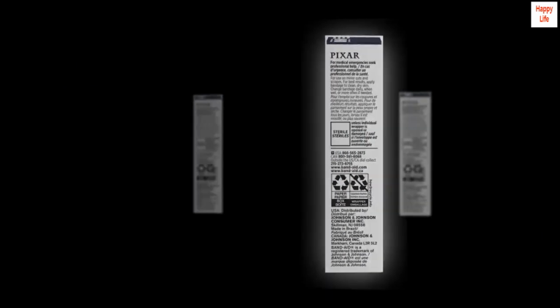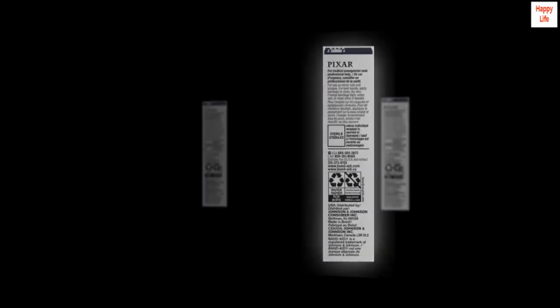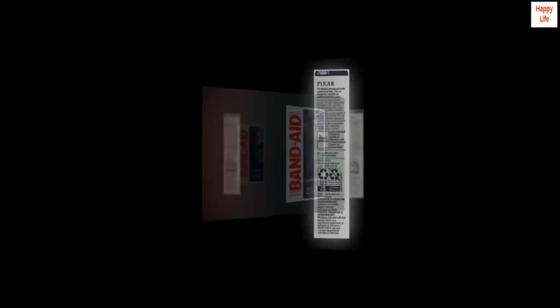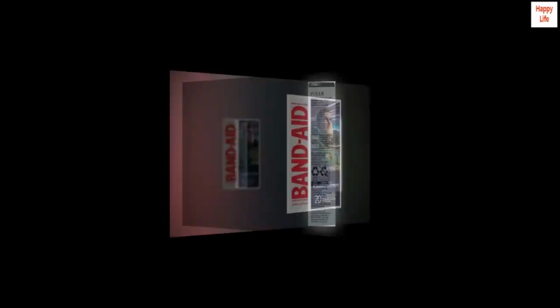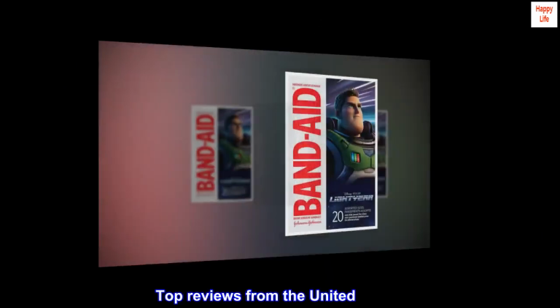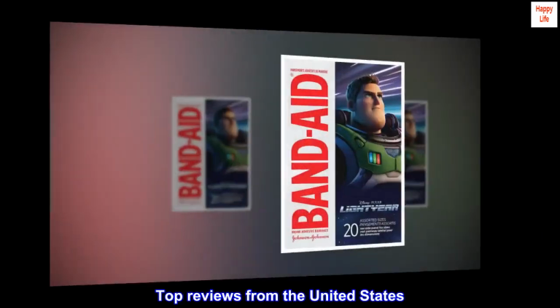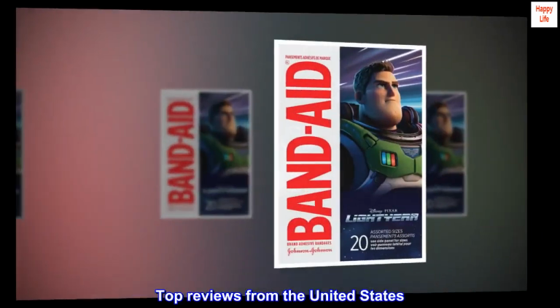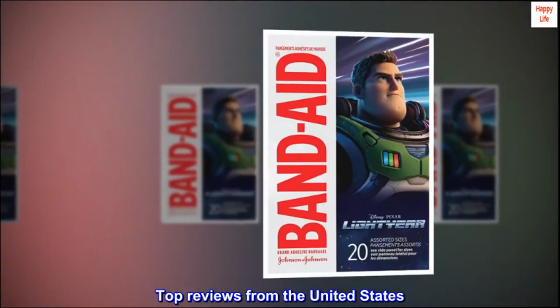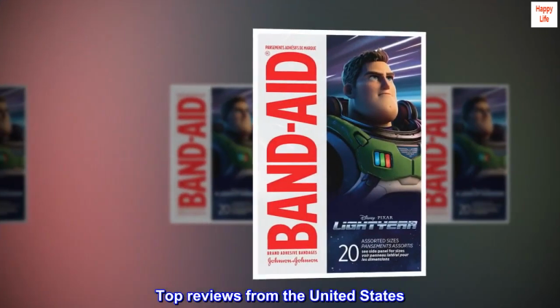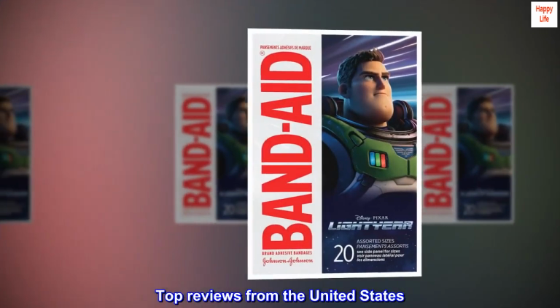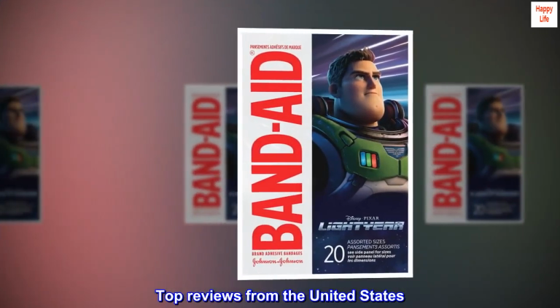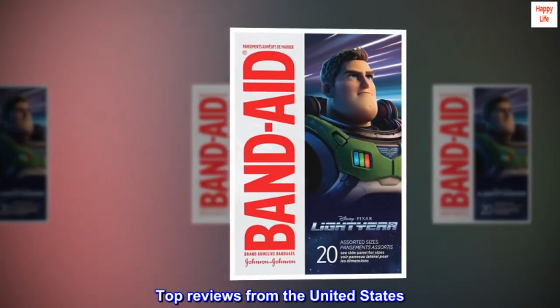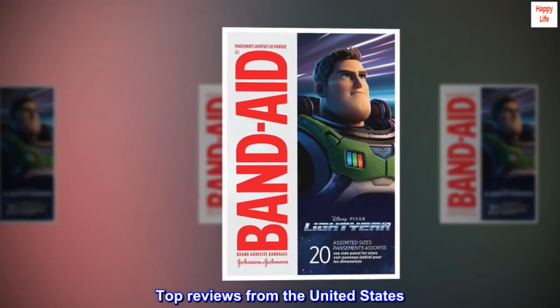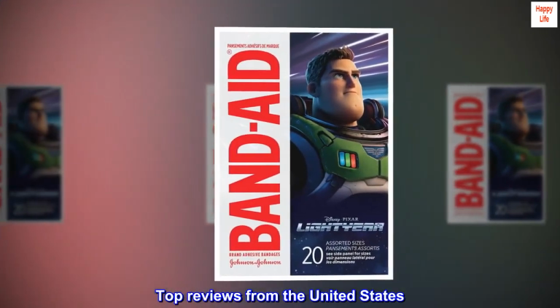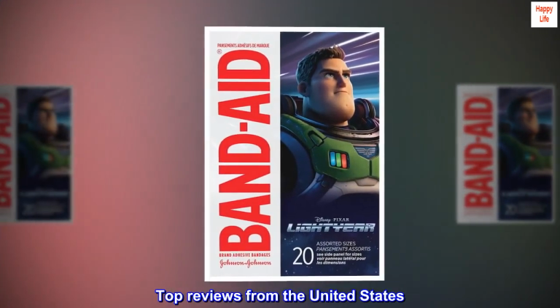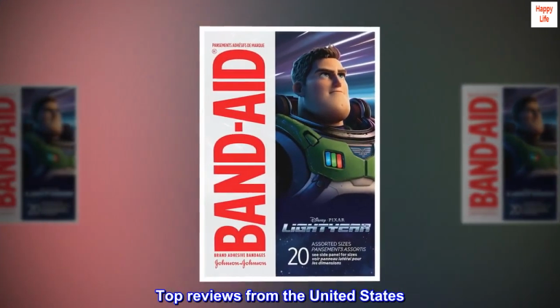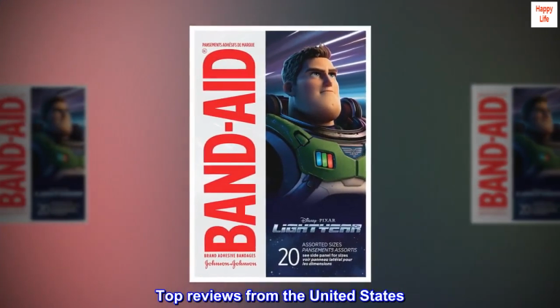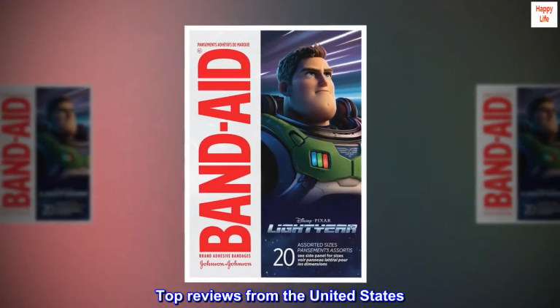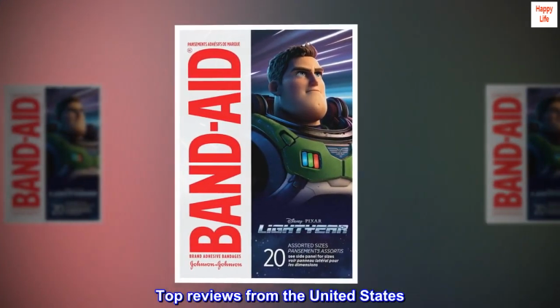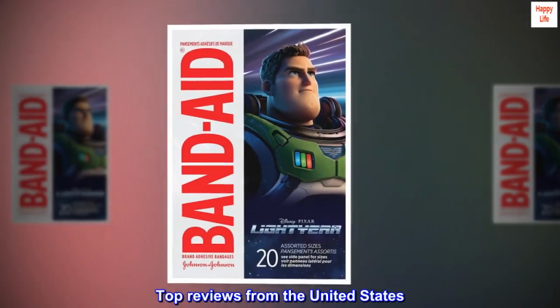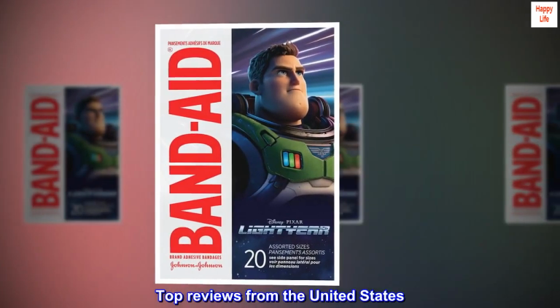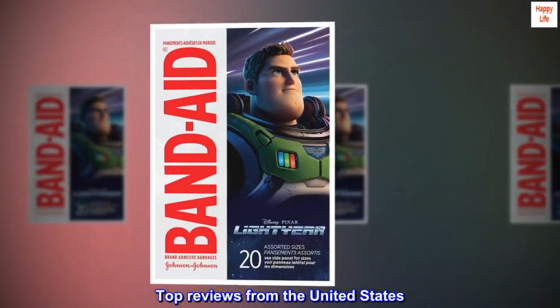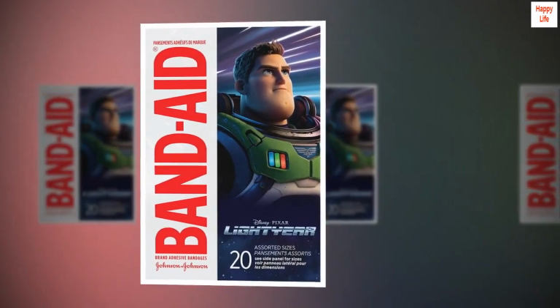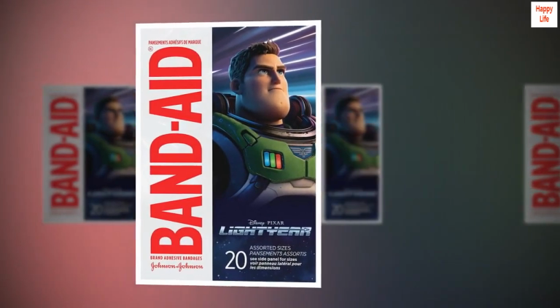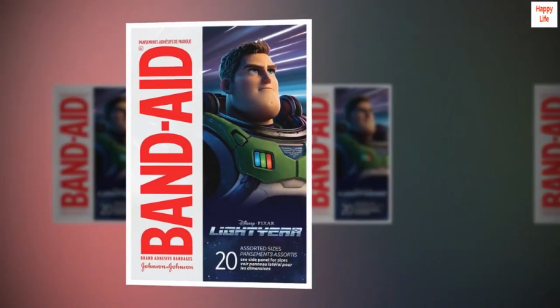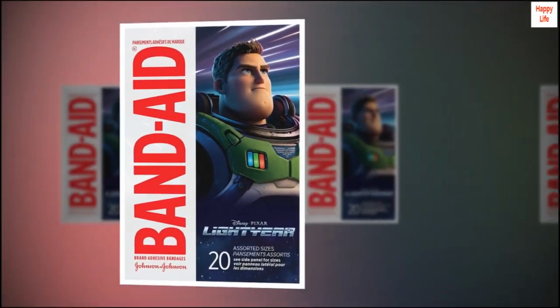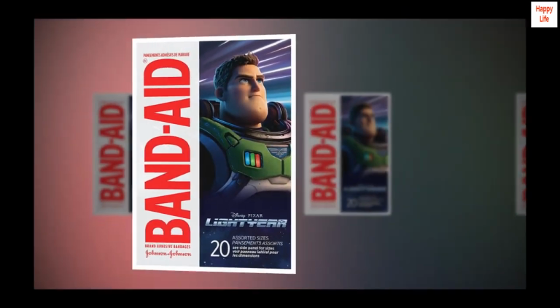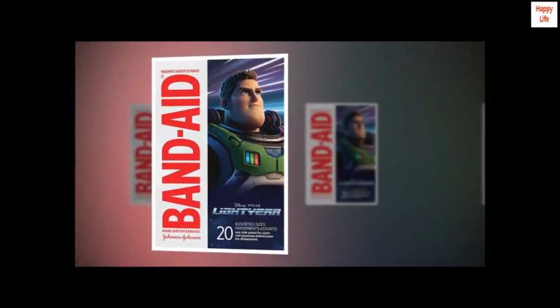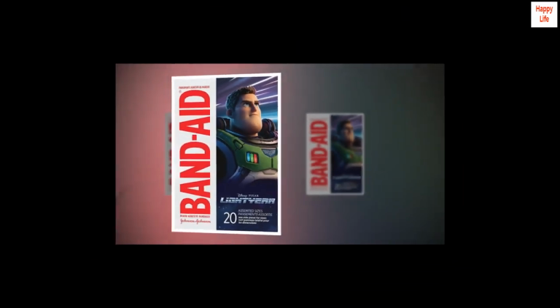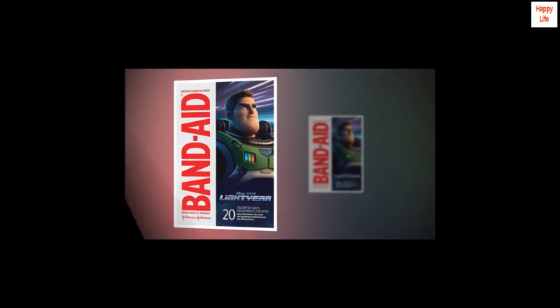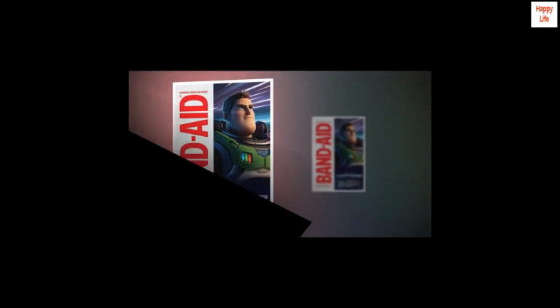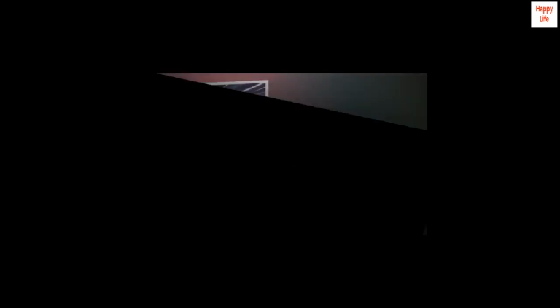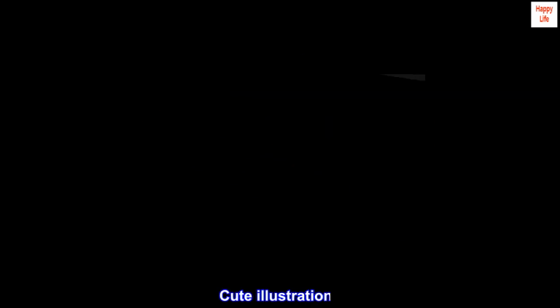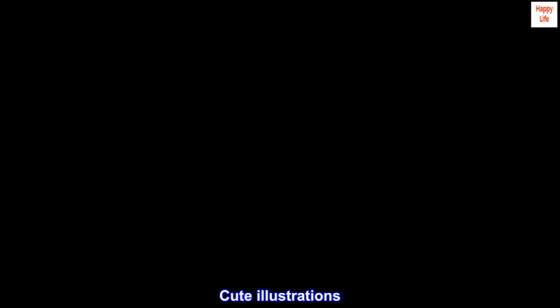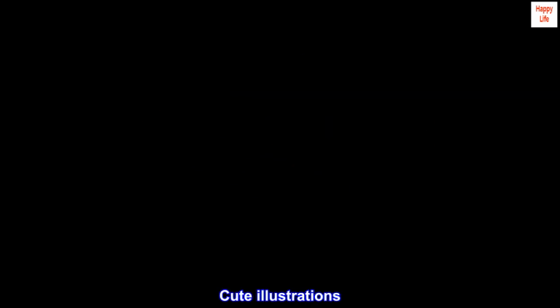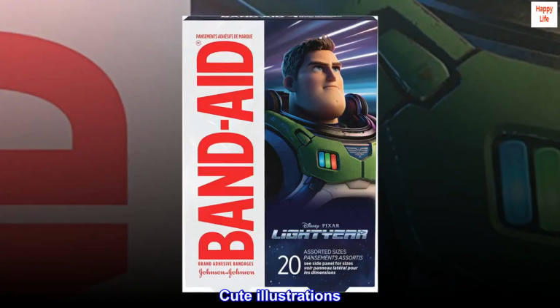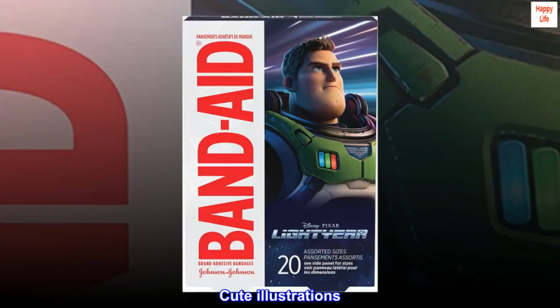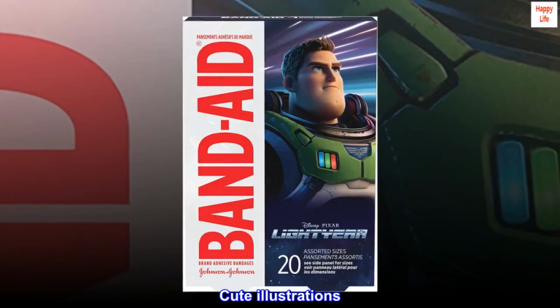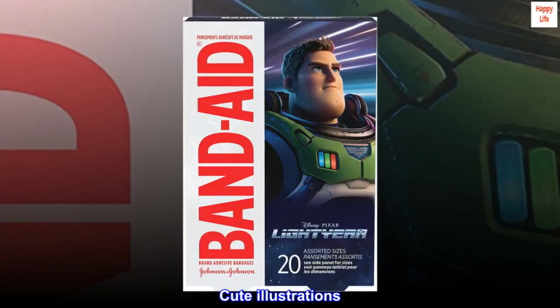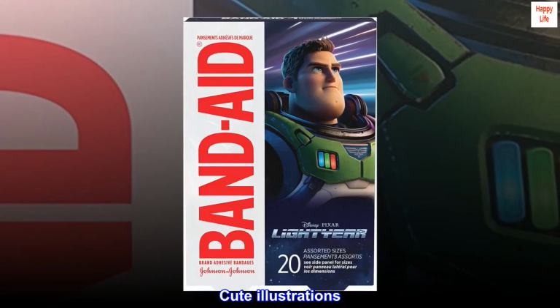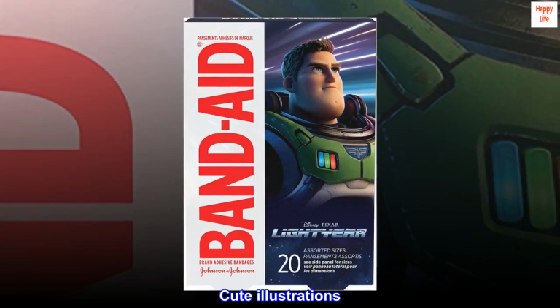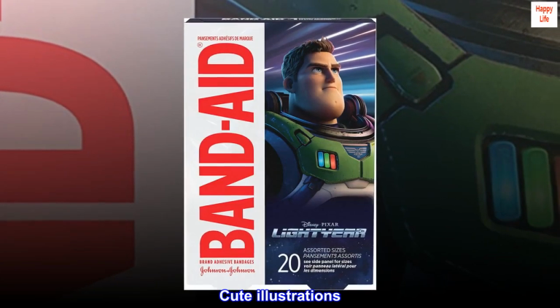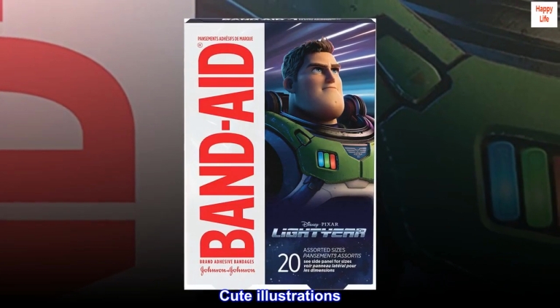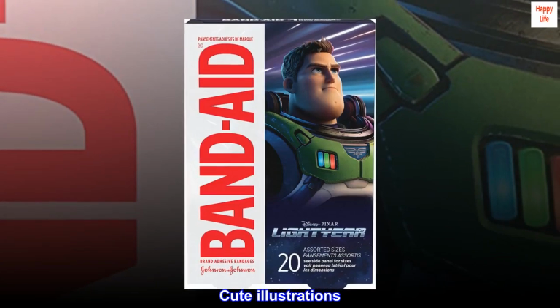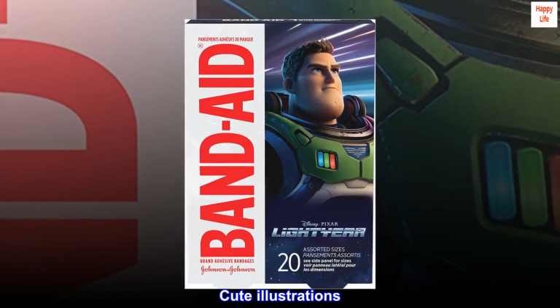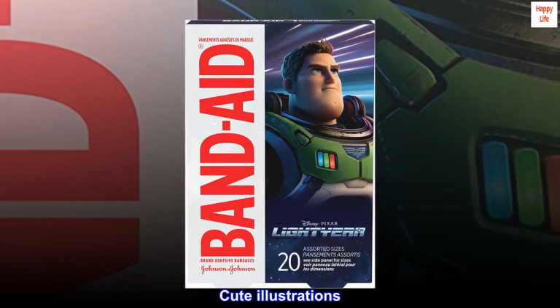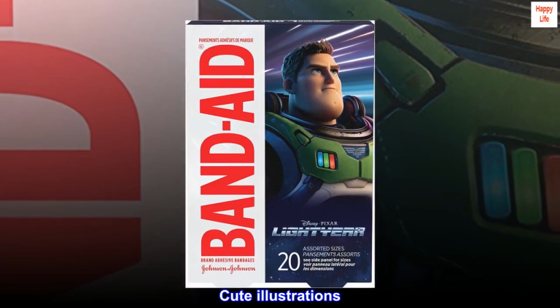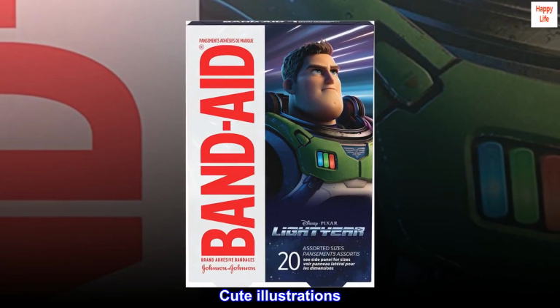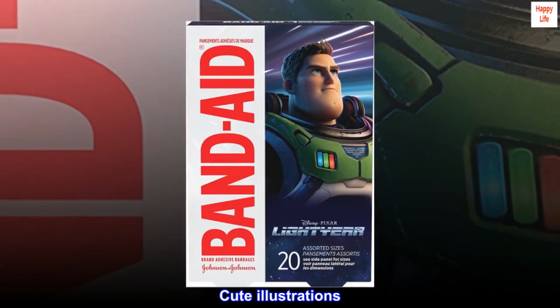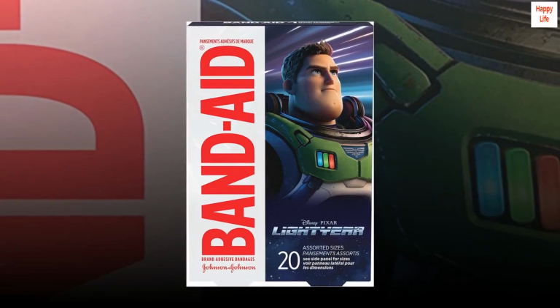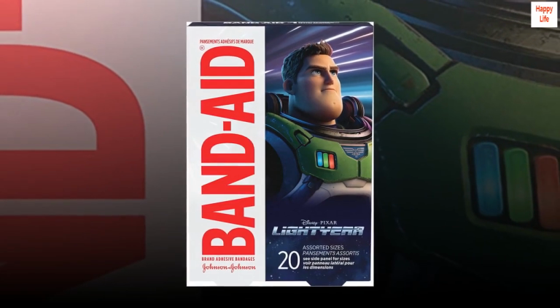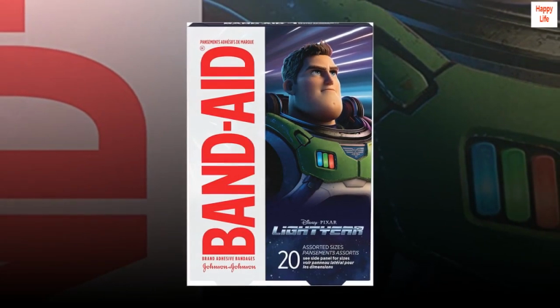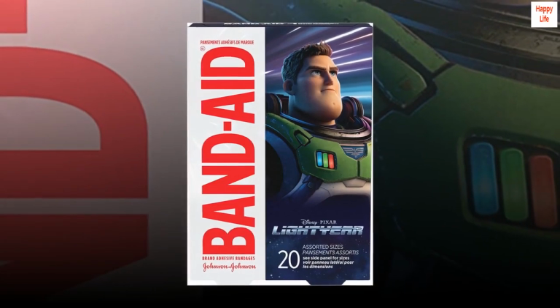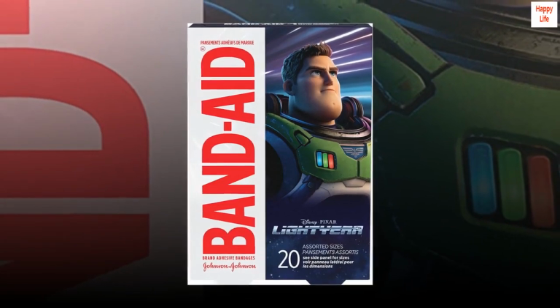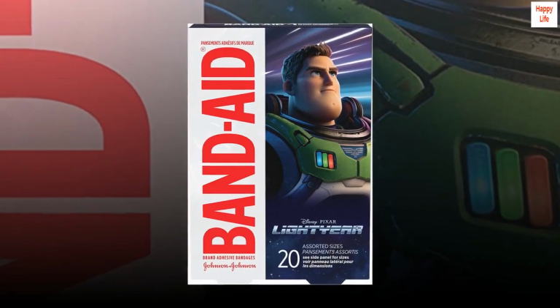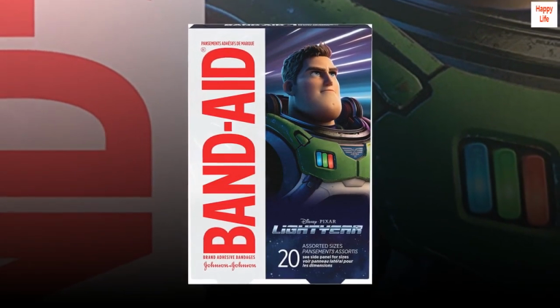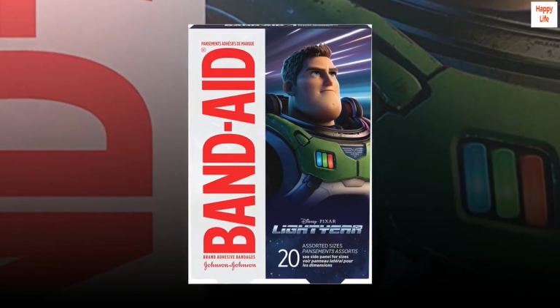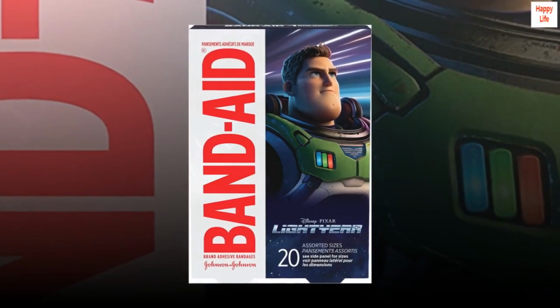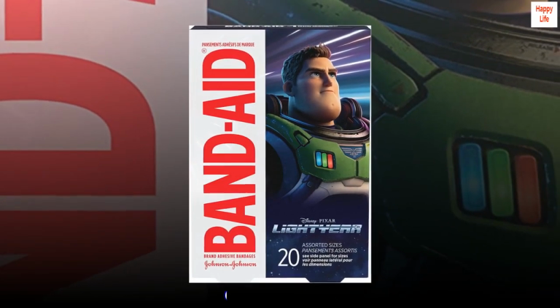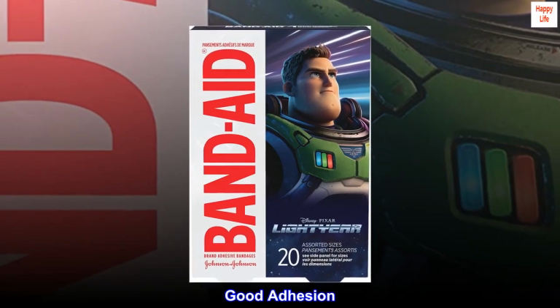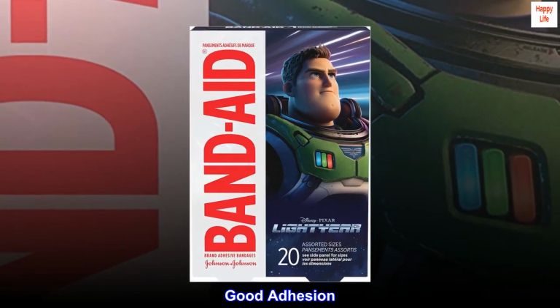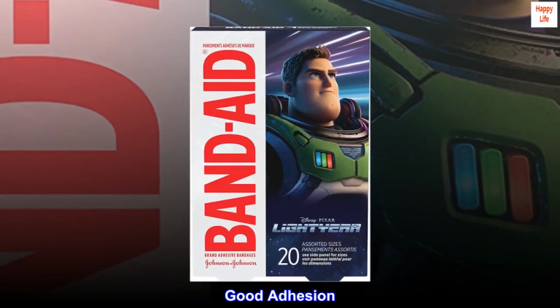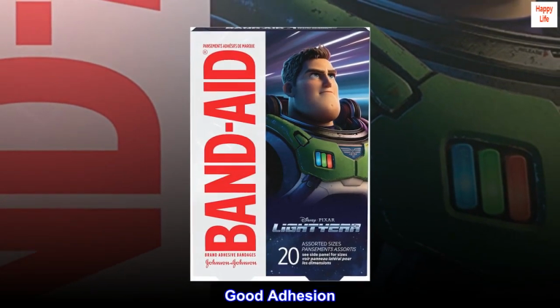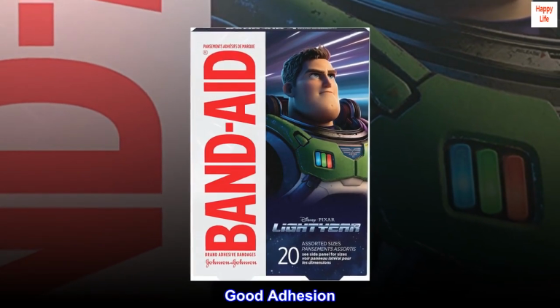Top Reviews from the United States. Cute Illustrations. Good Adhesion.